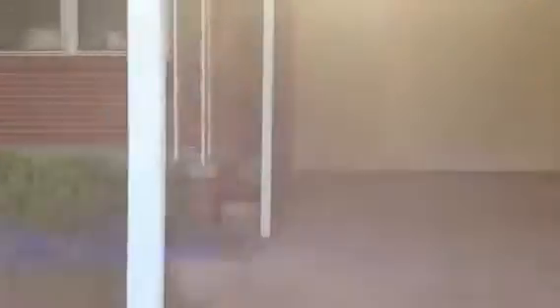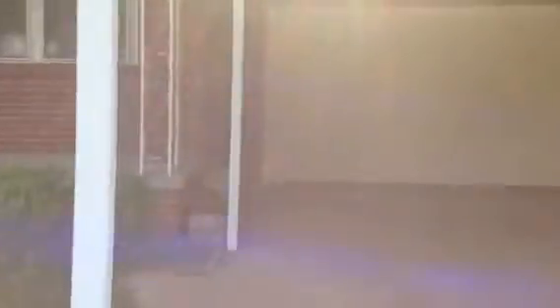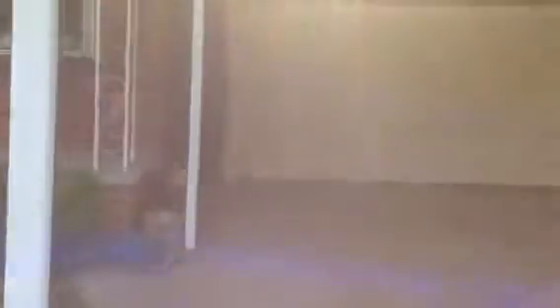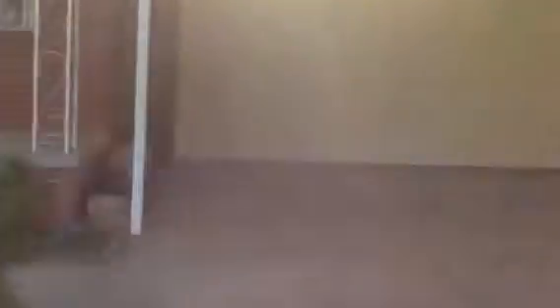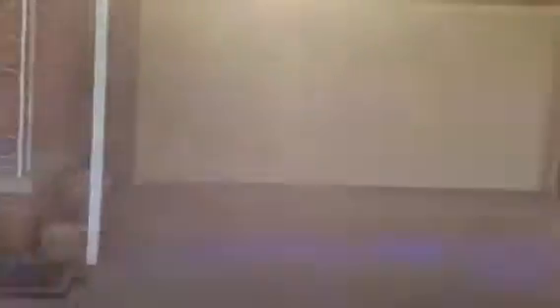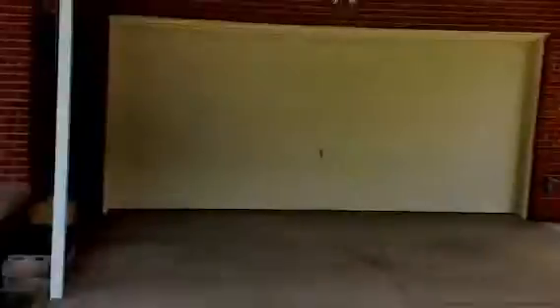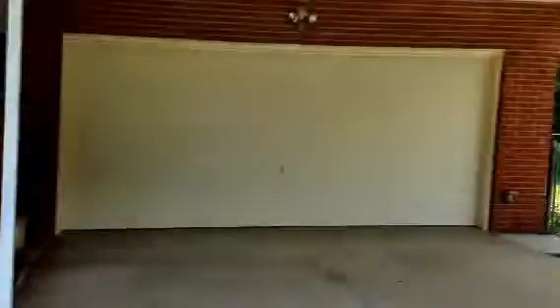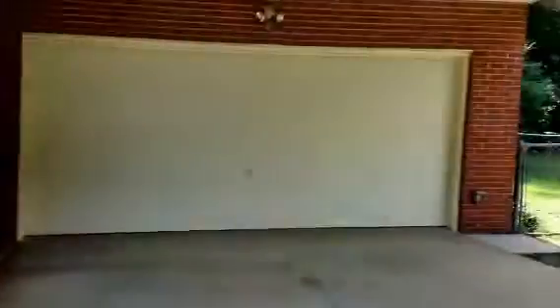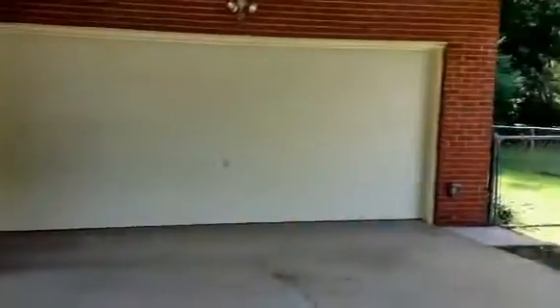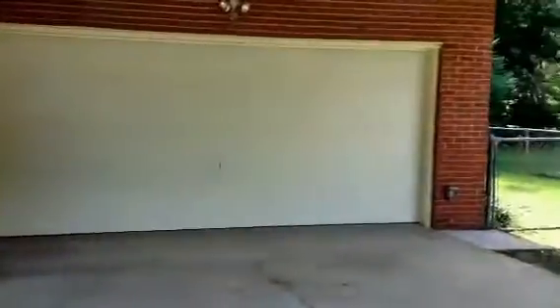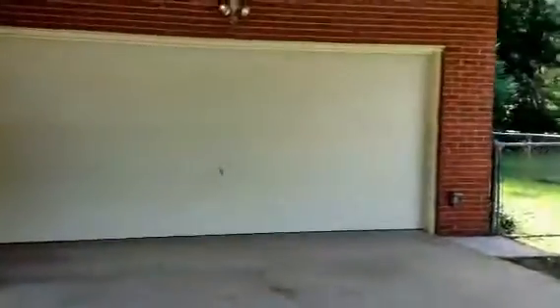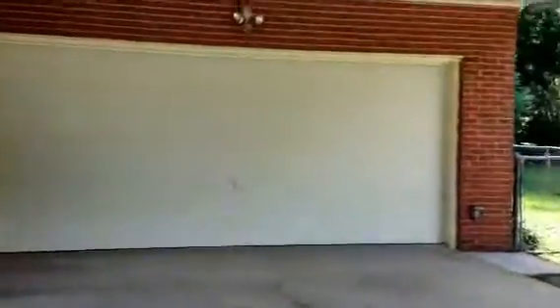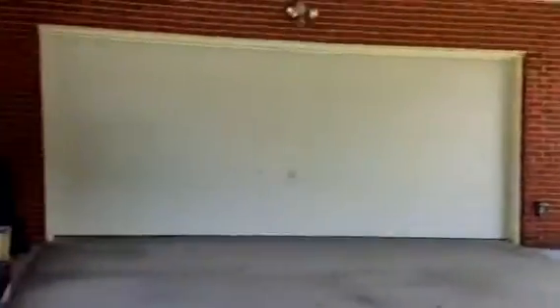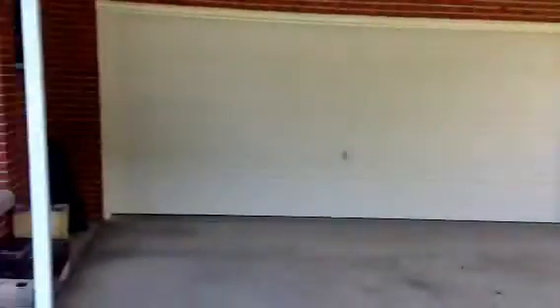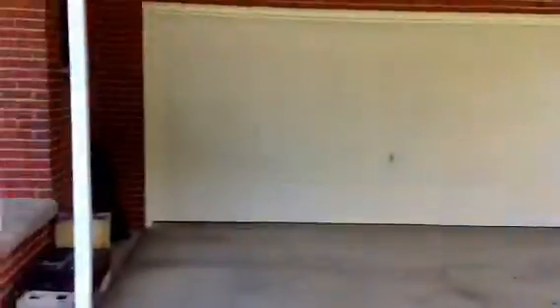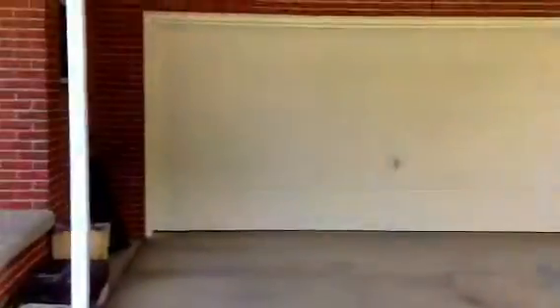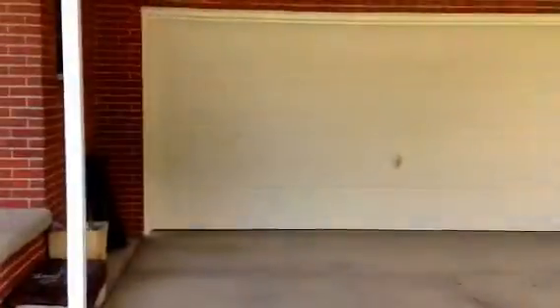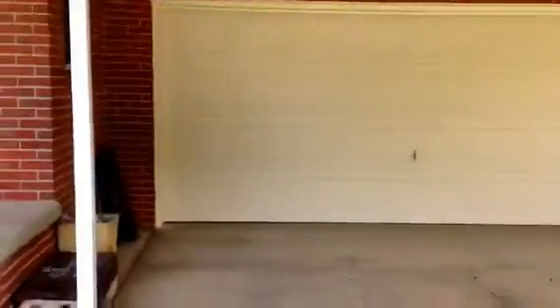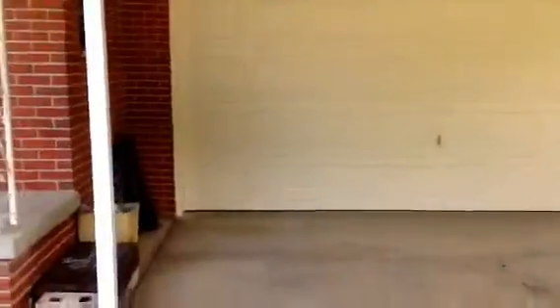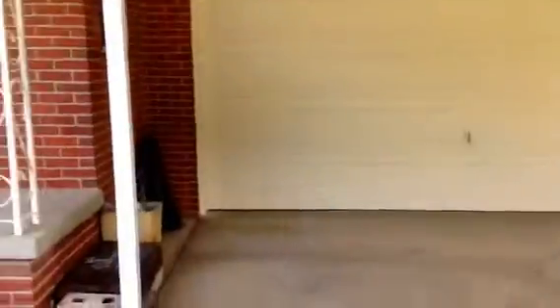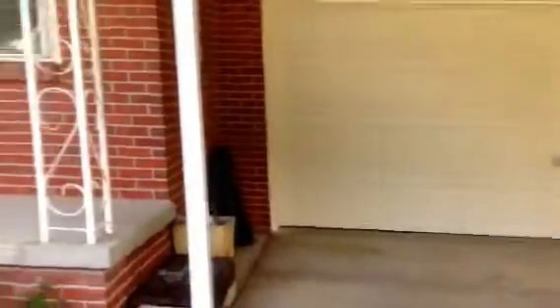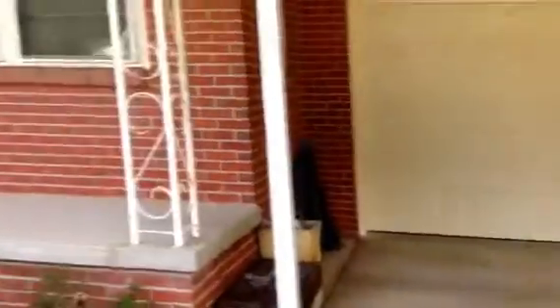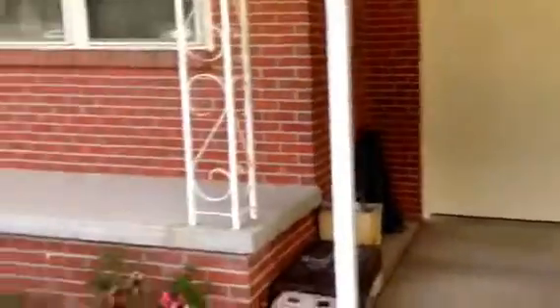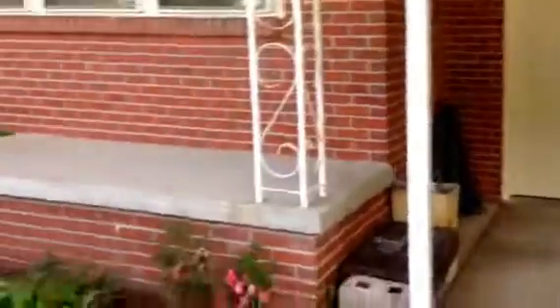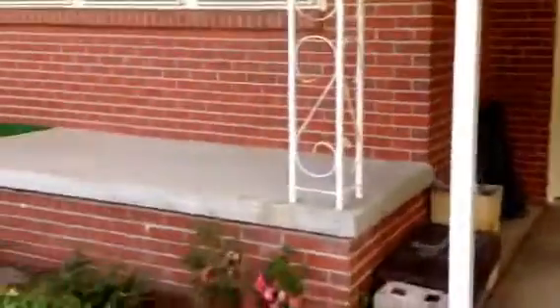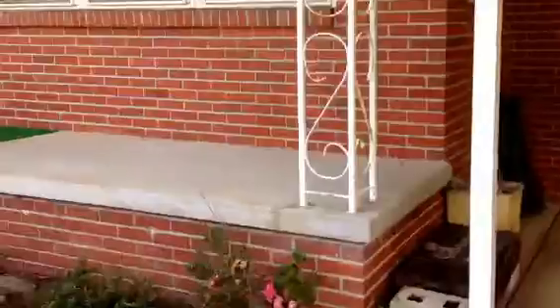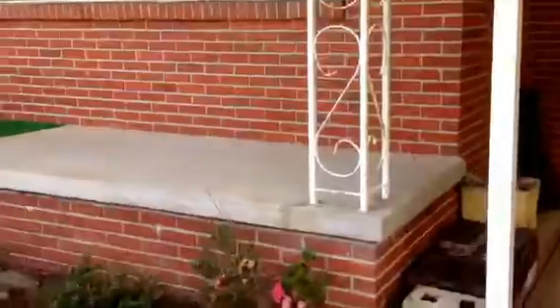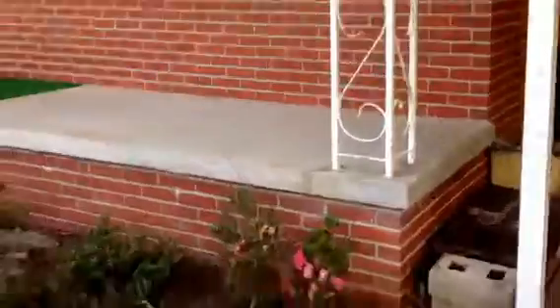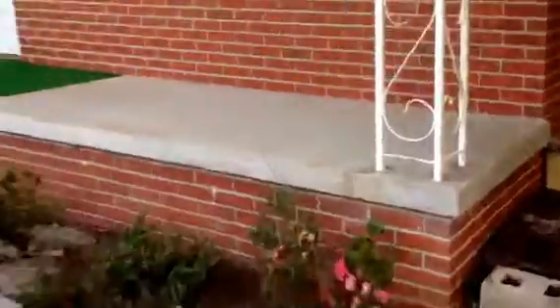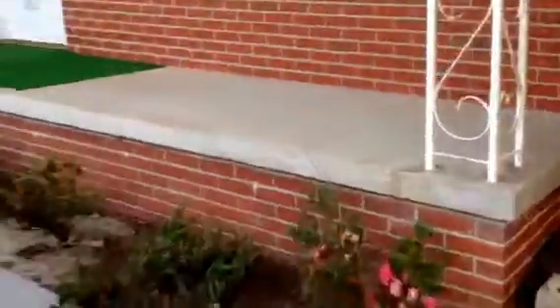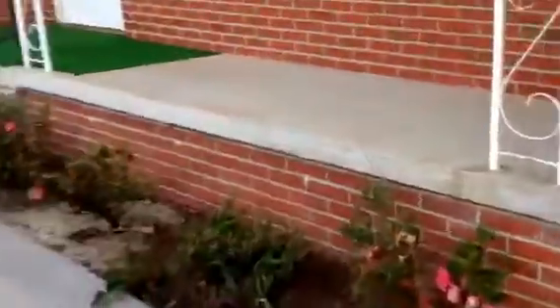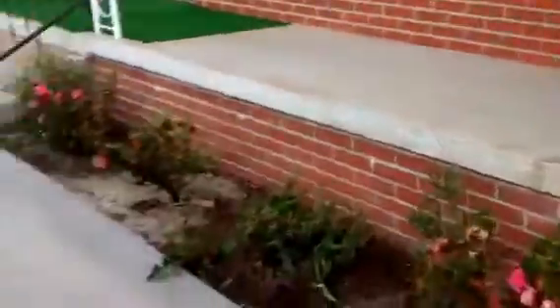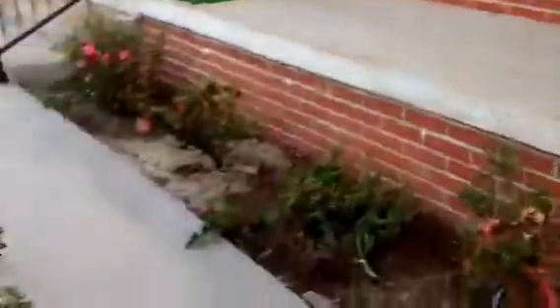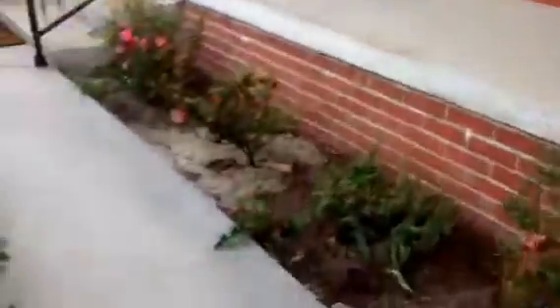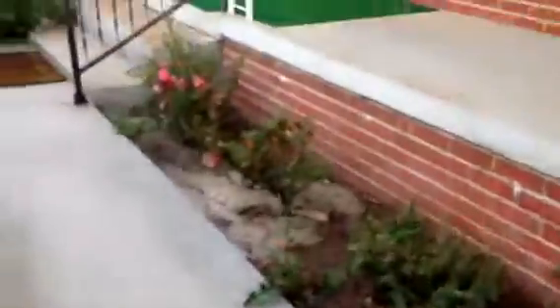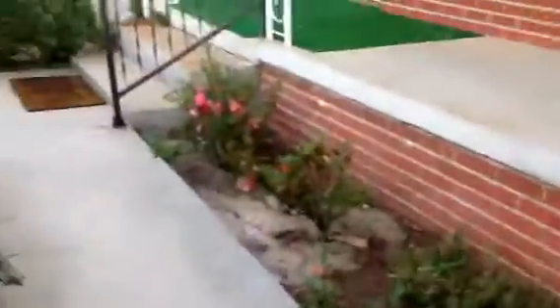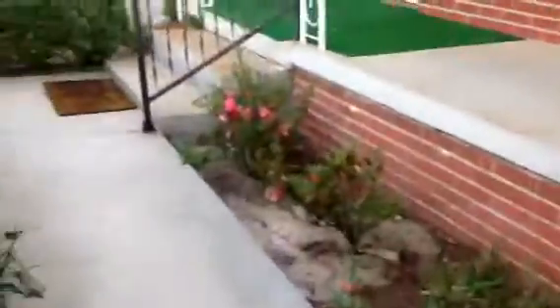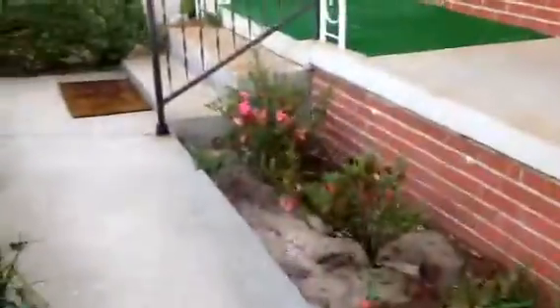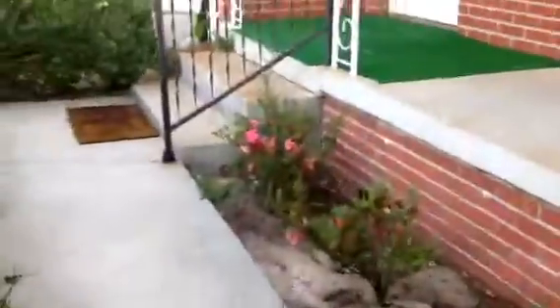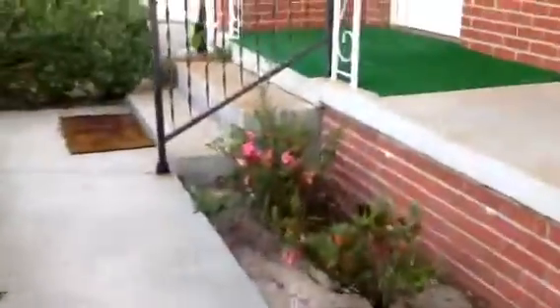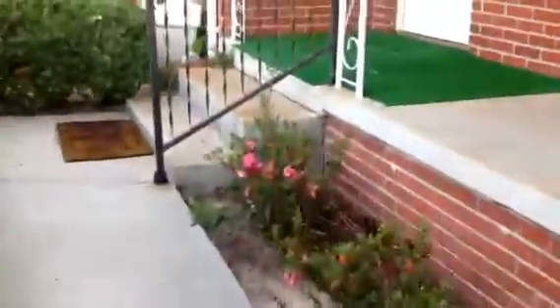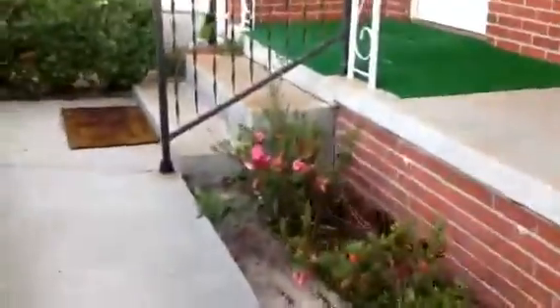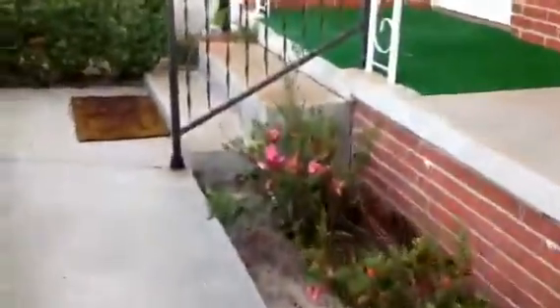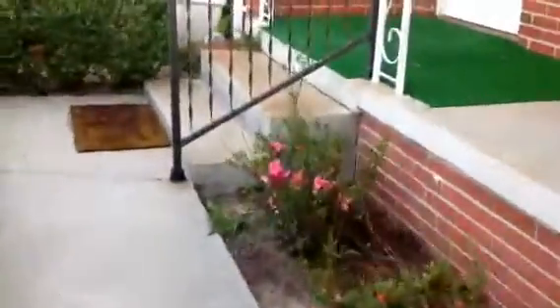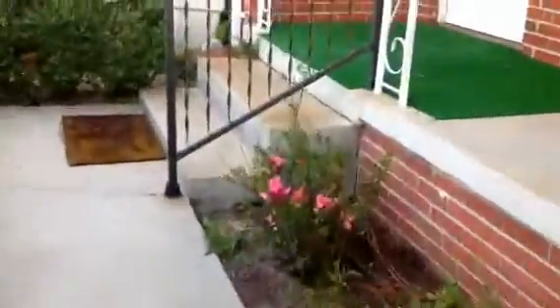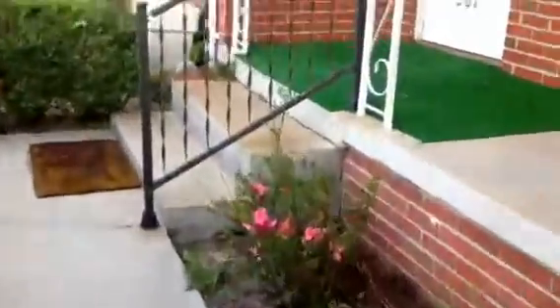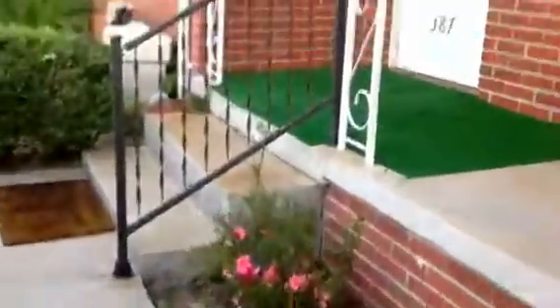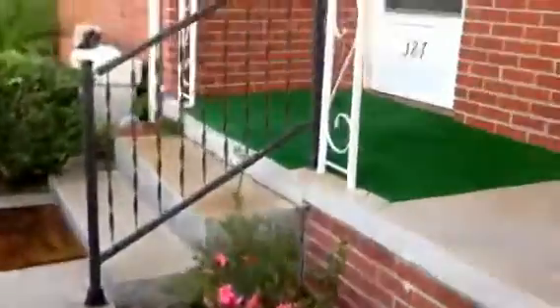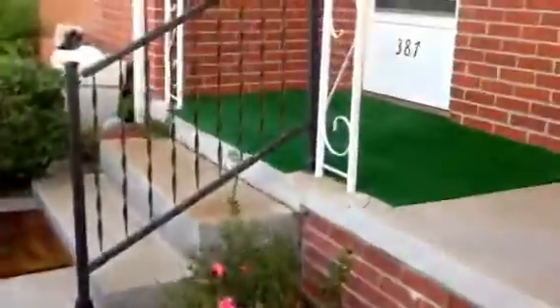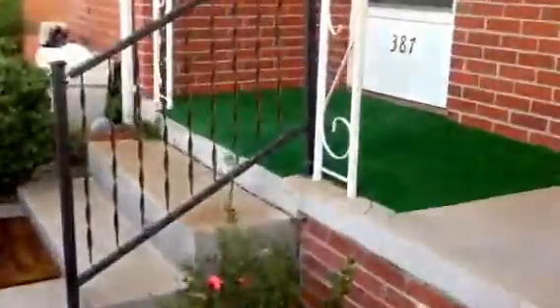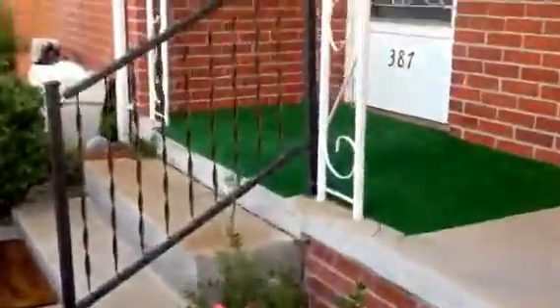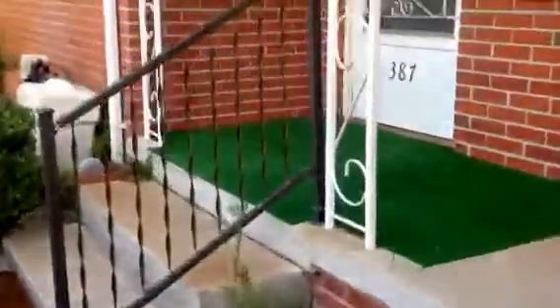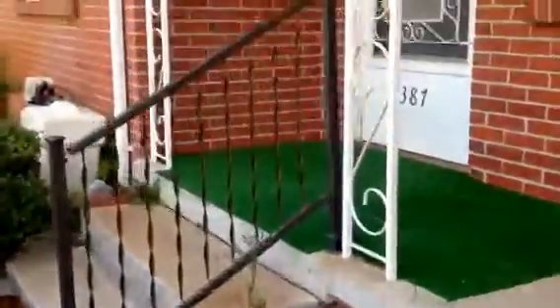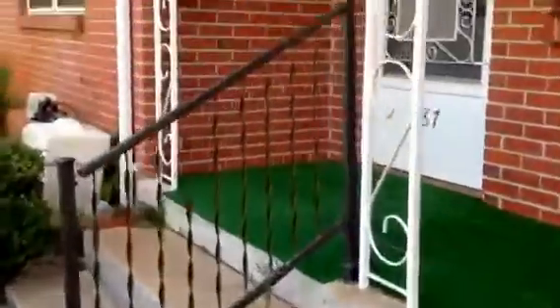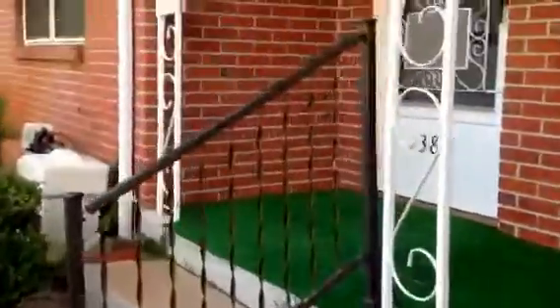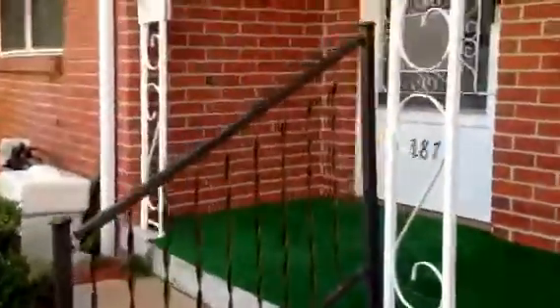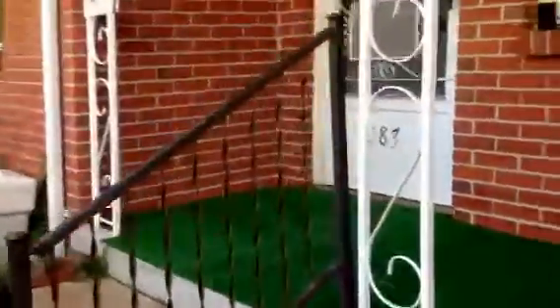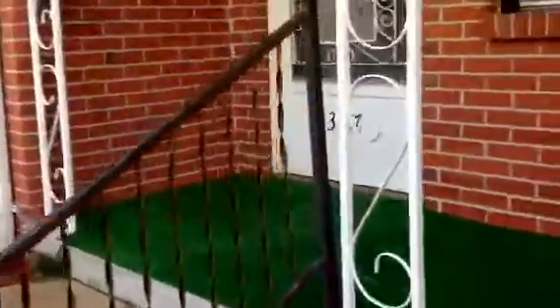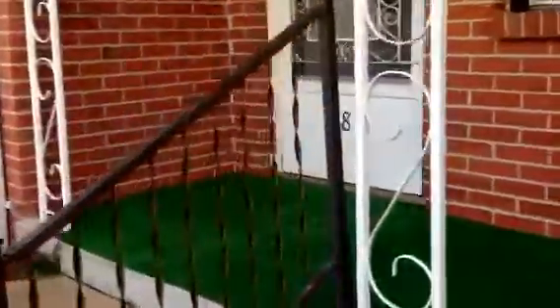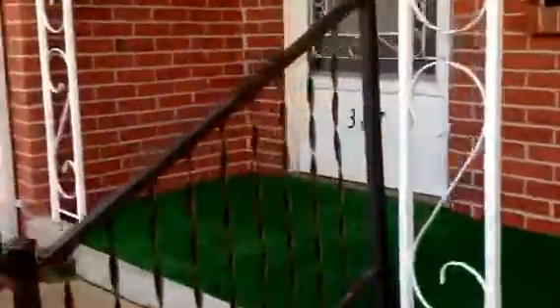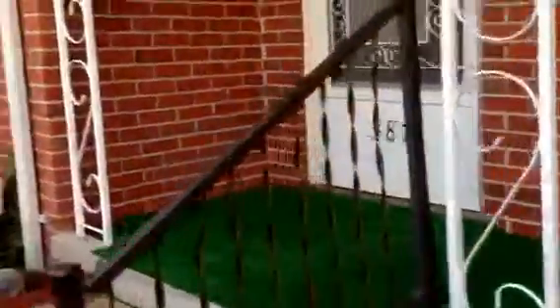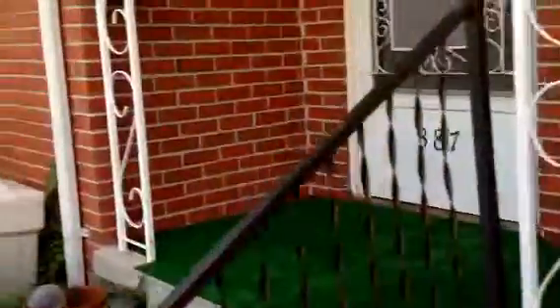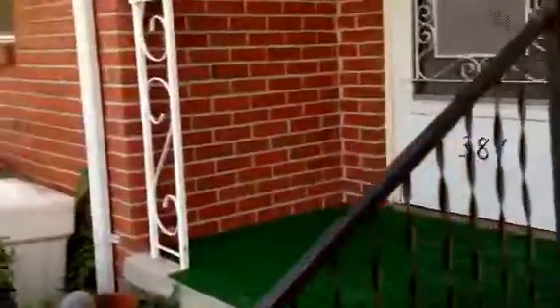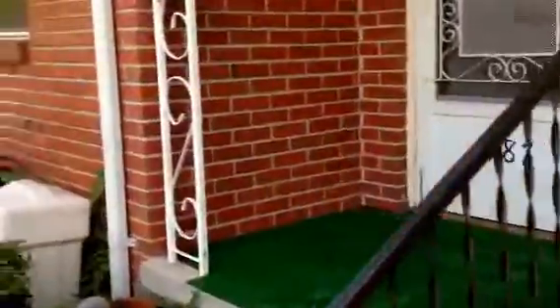Two-car garage. All brick. Nicely maintained.